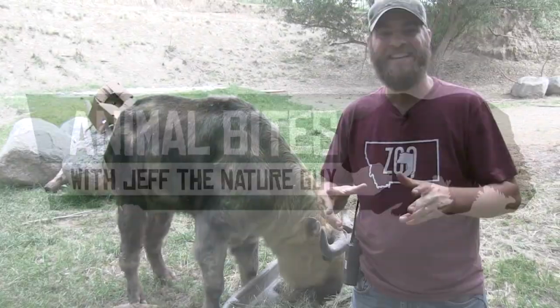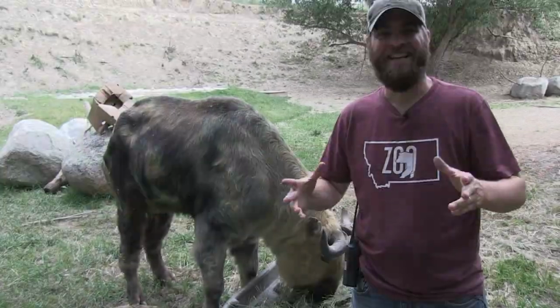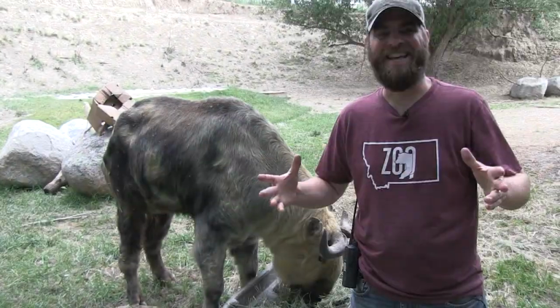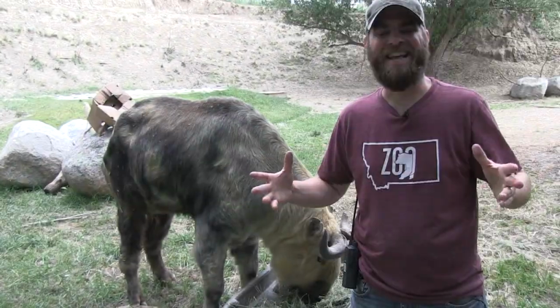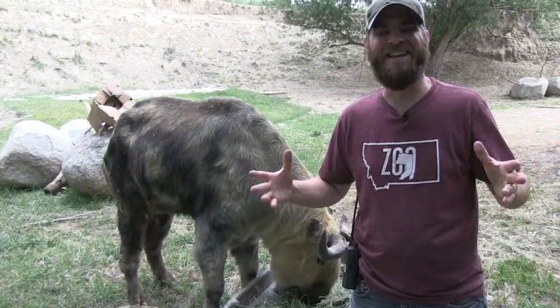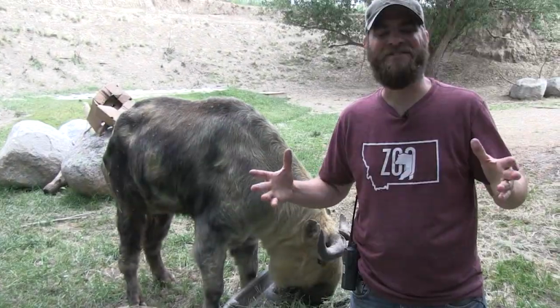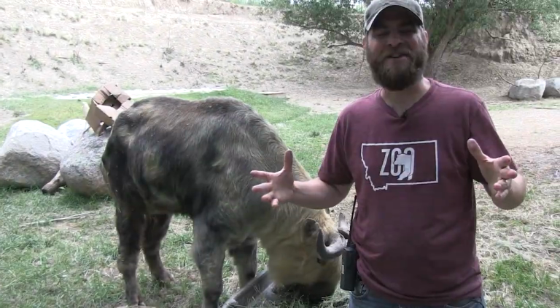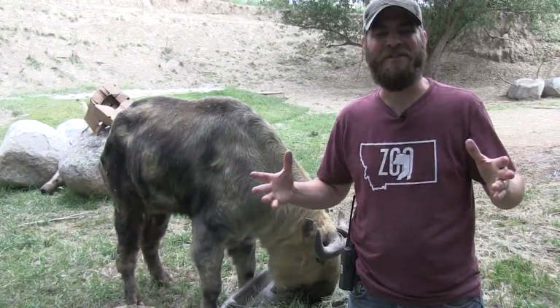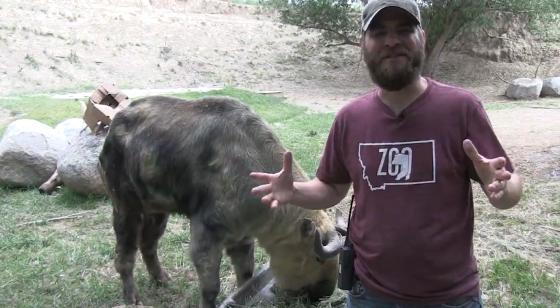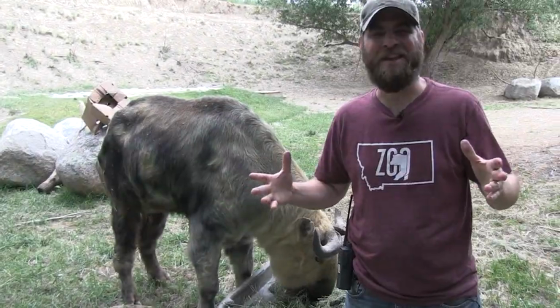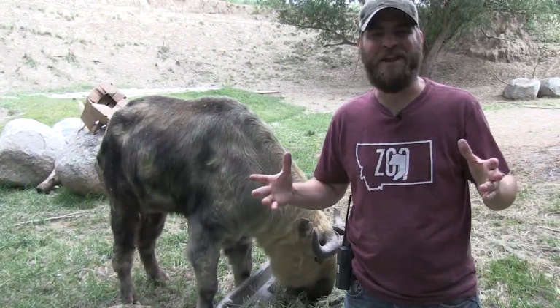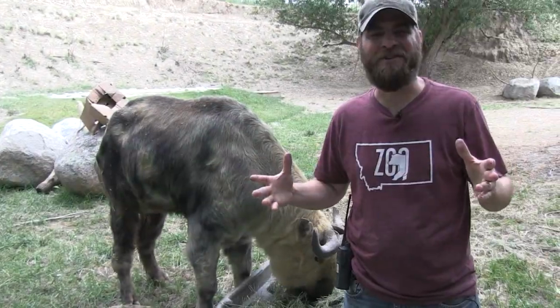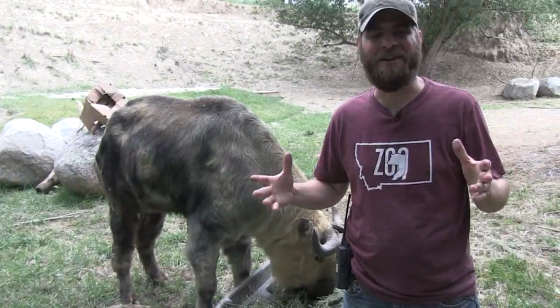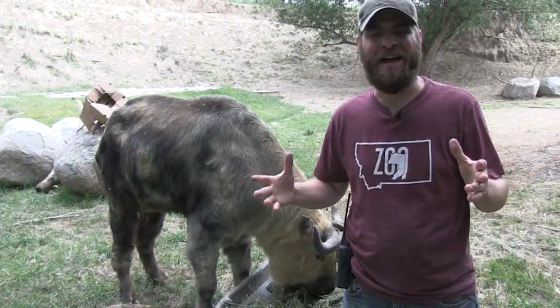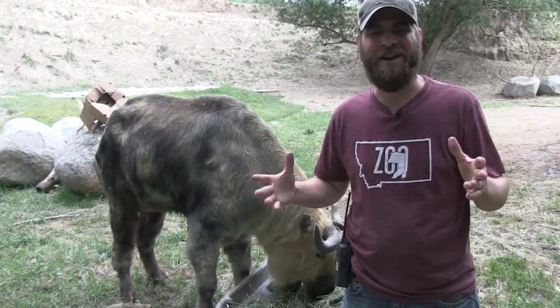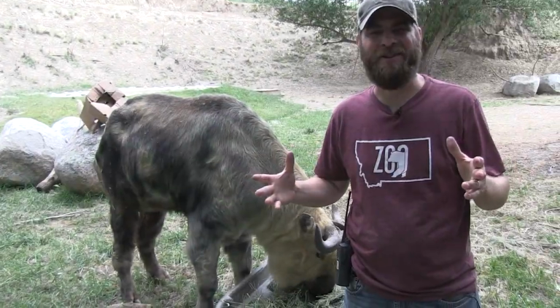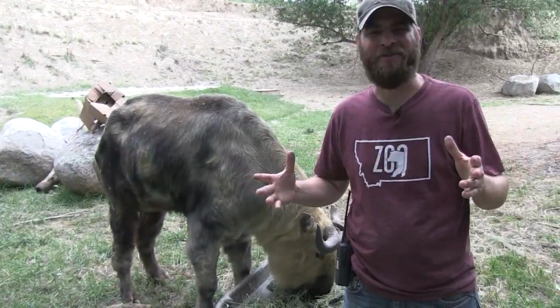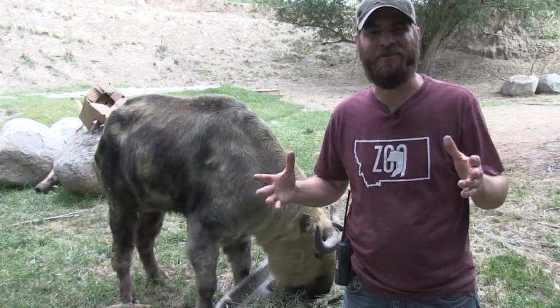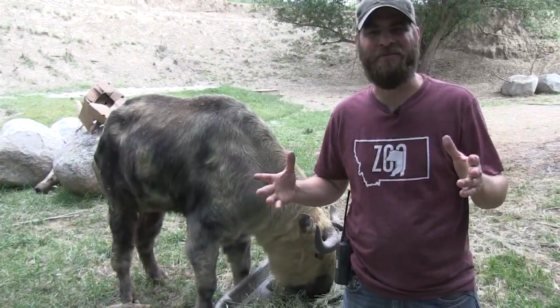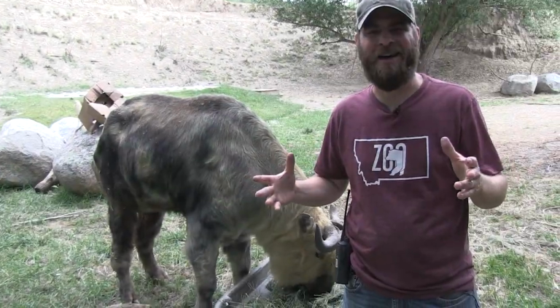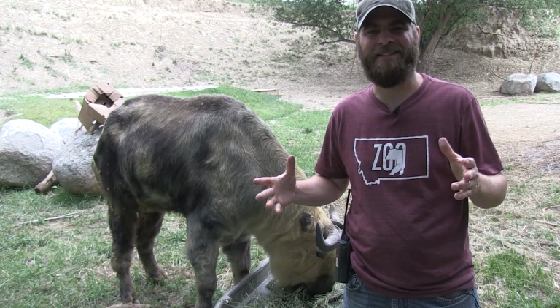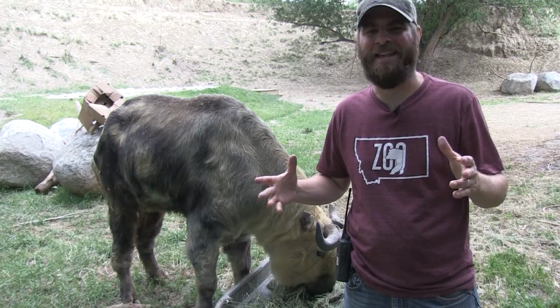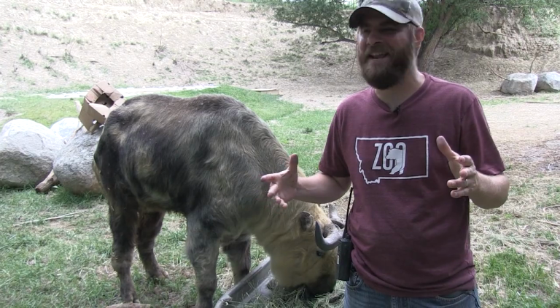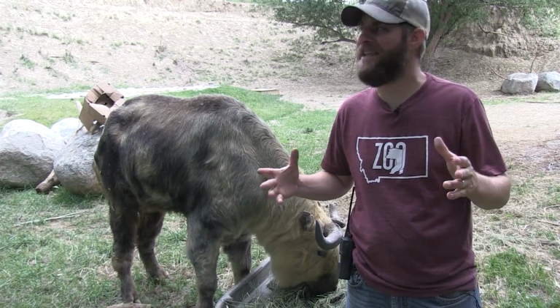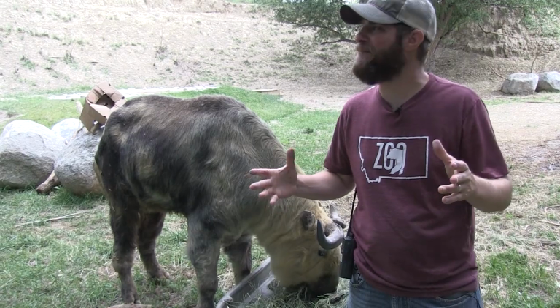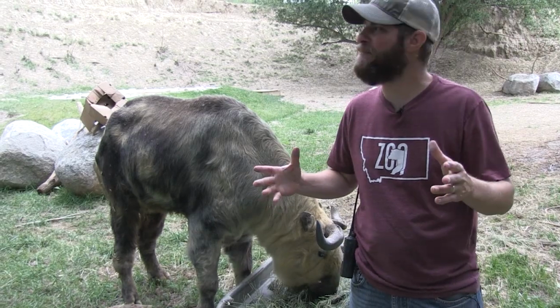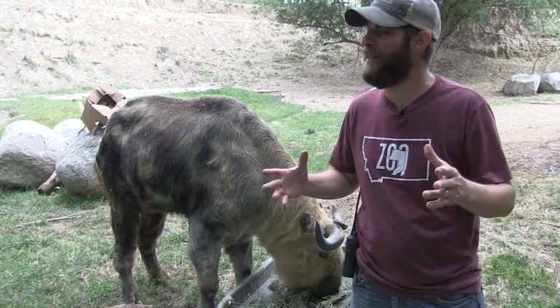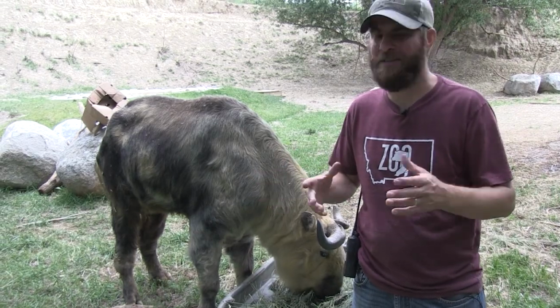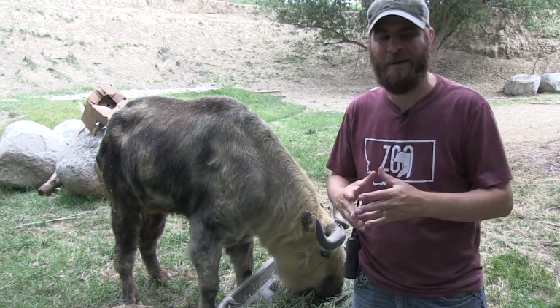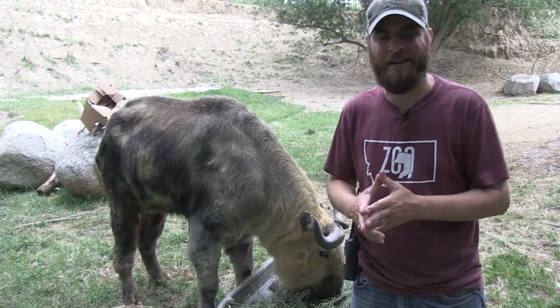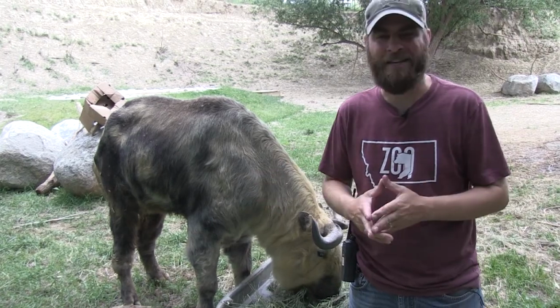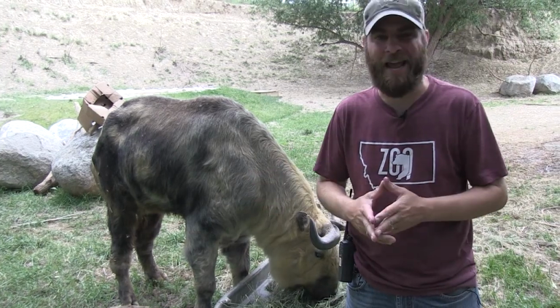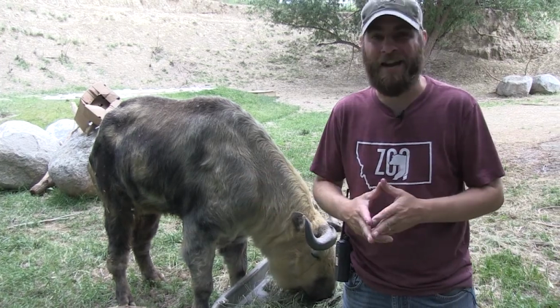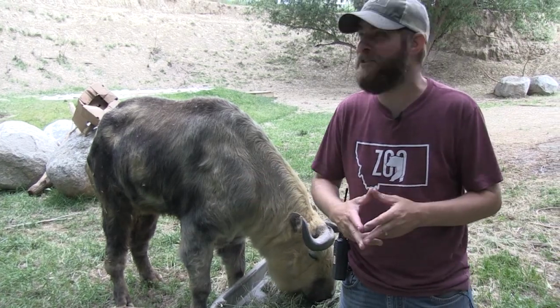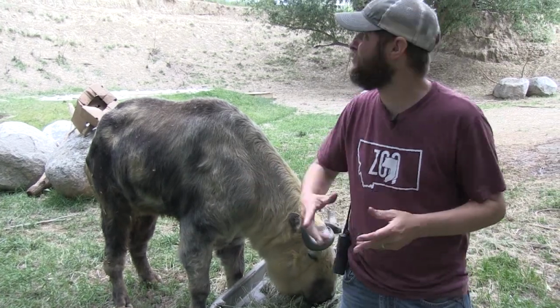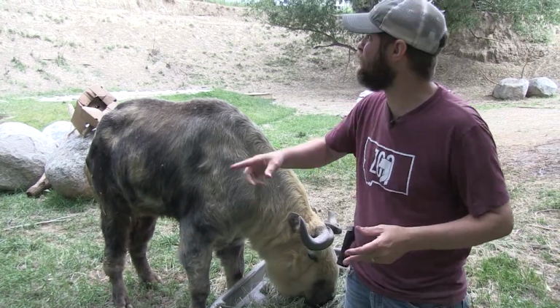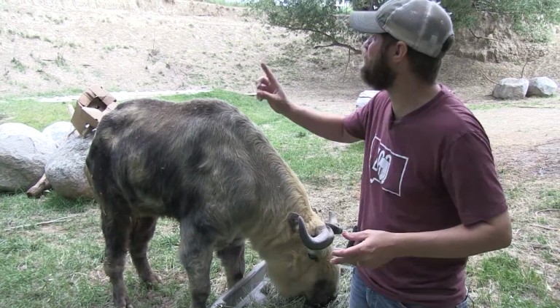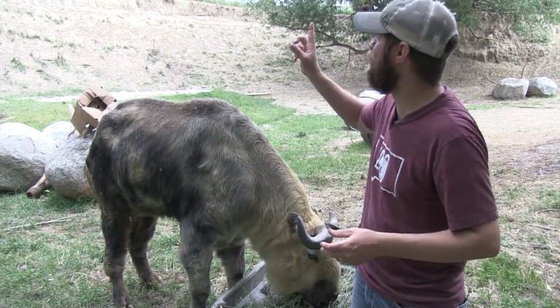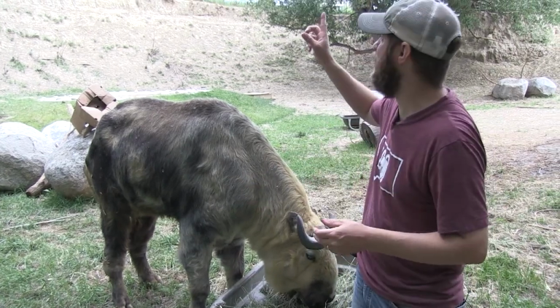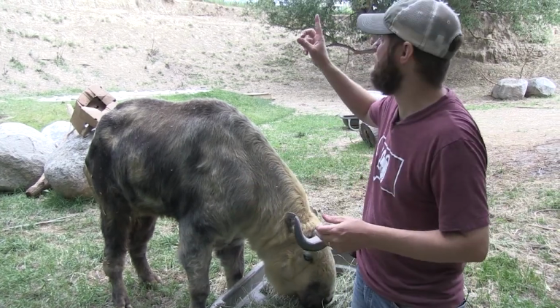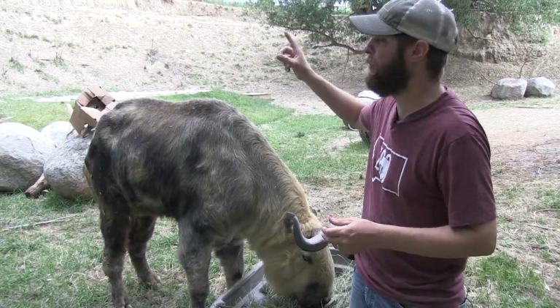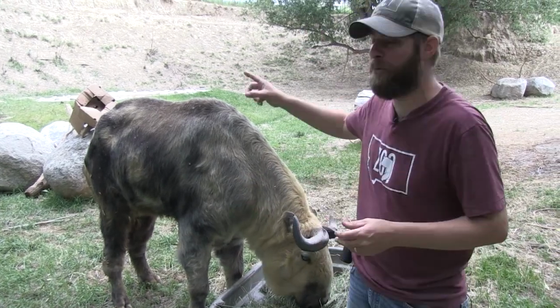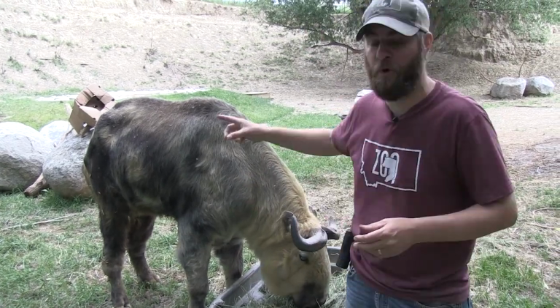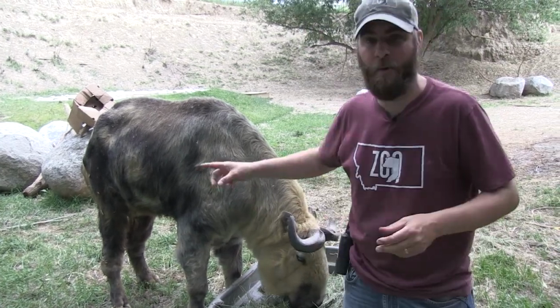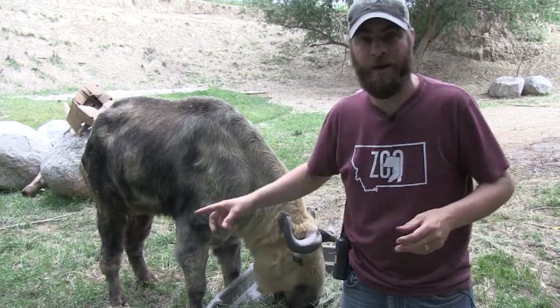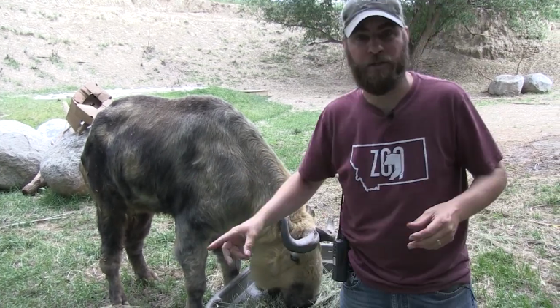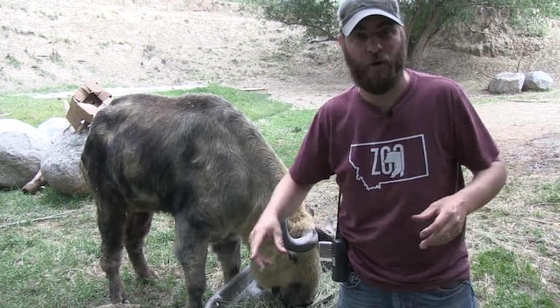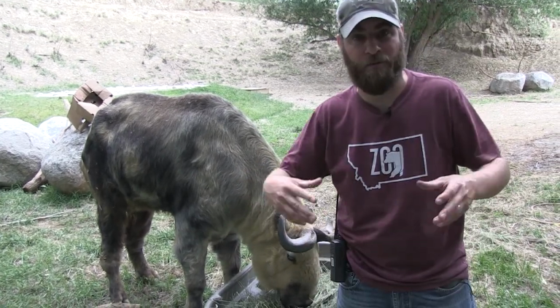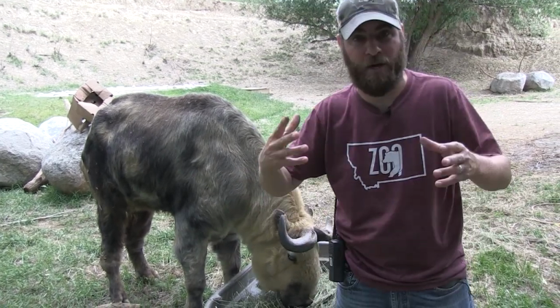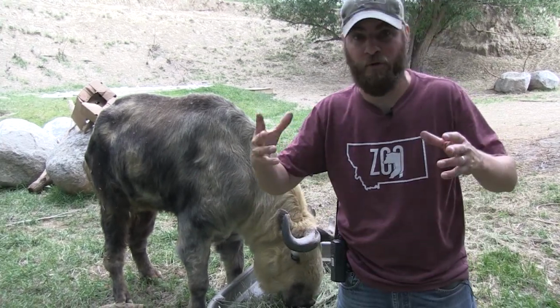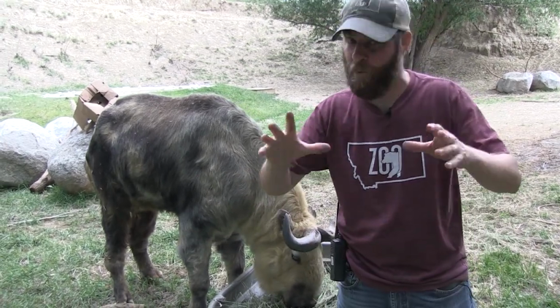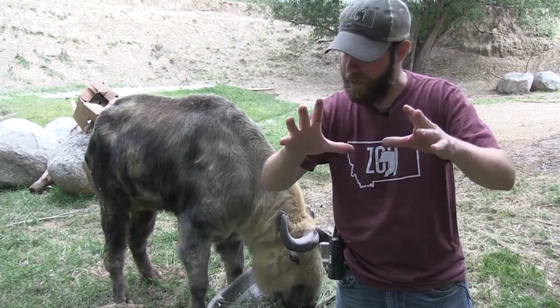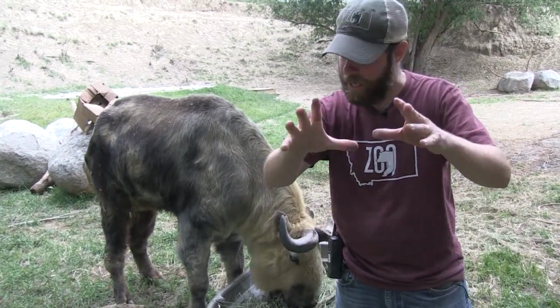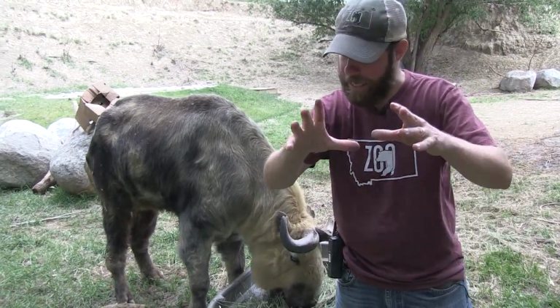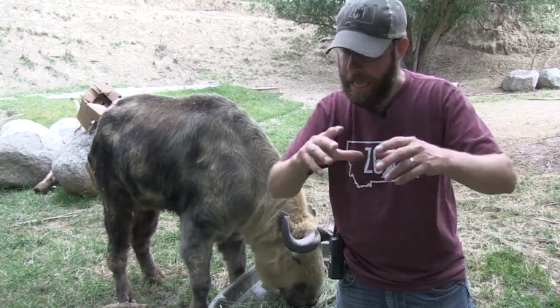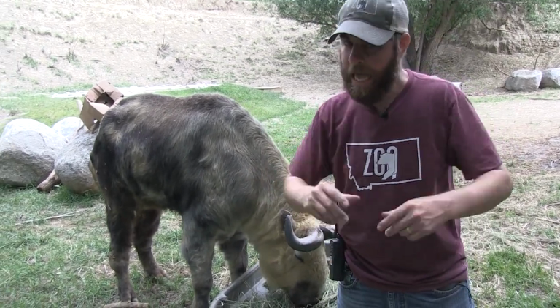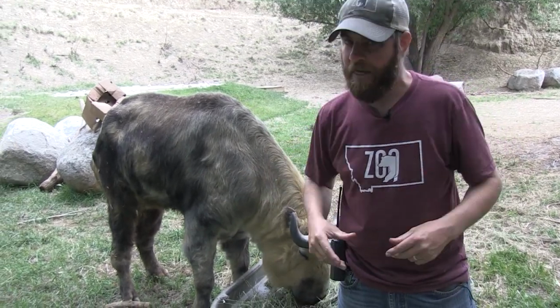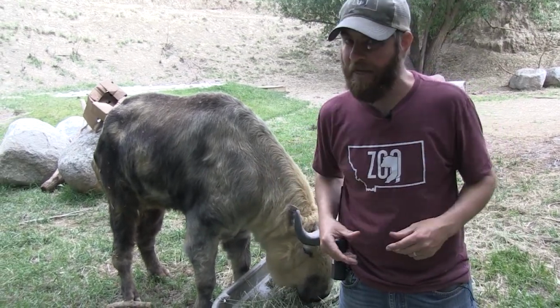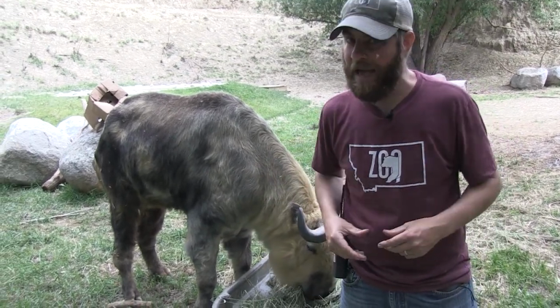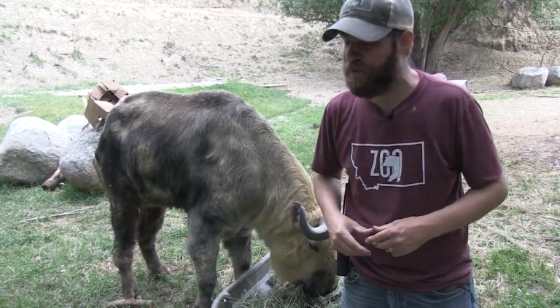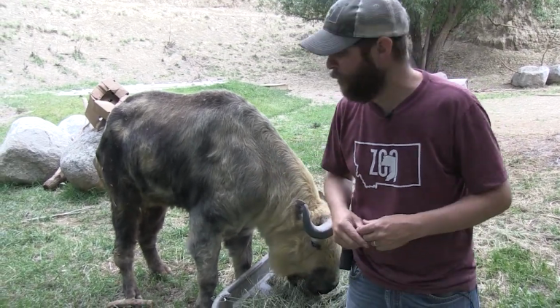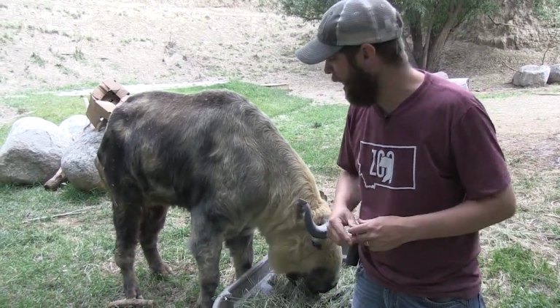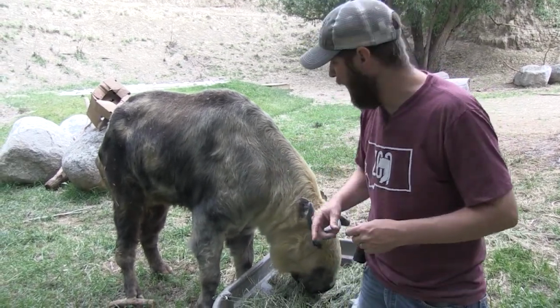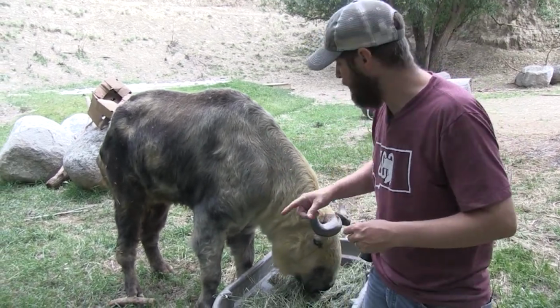Hey guys, Jeff the Nature Guy here at Zoo Montana in Billings, Montana. There's a storm brewing, so if you hear the wind, that's why.